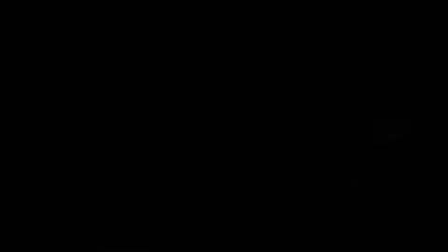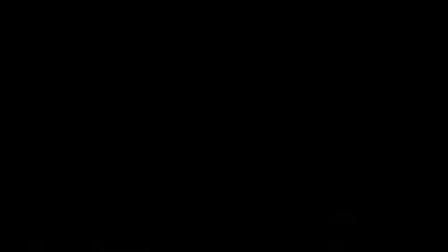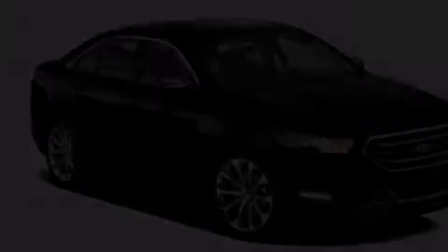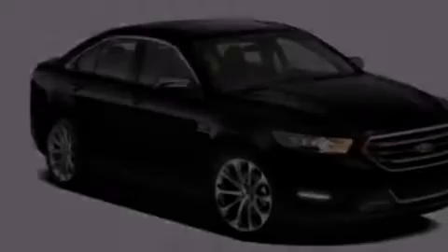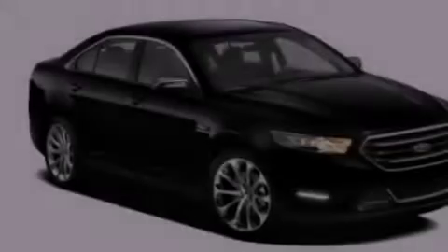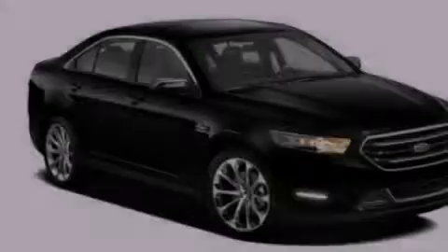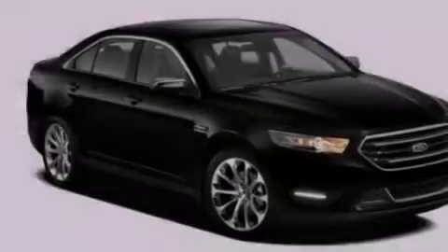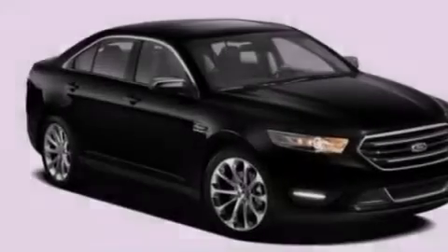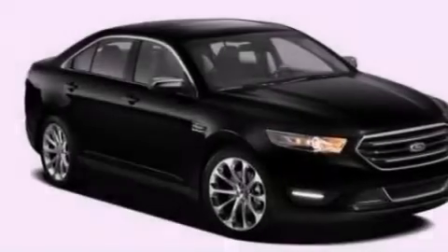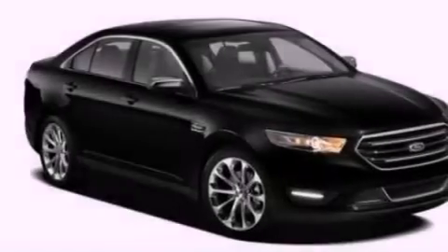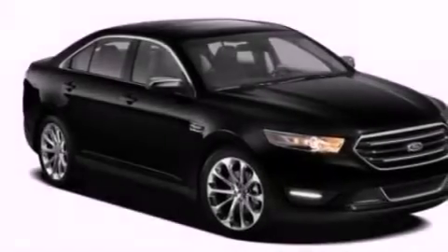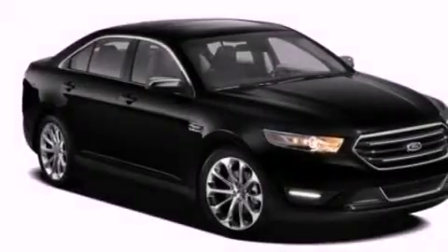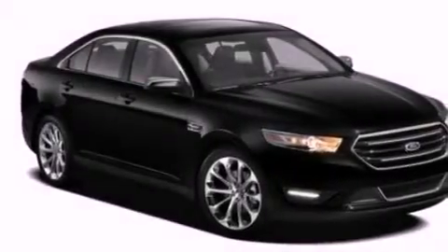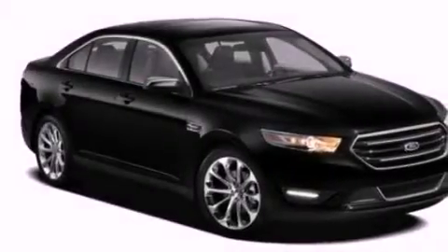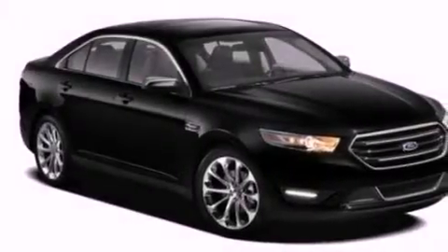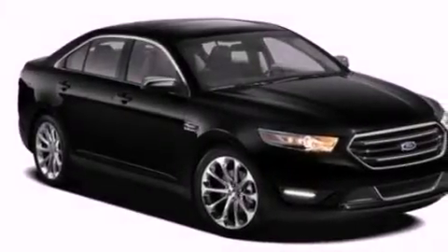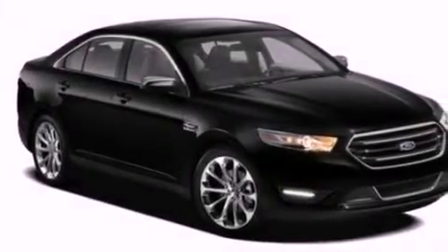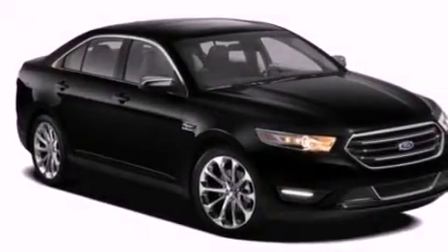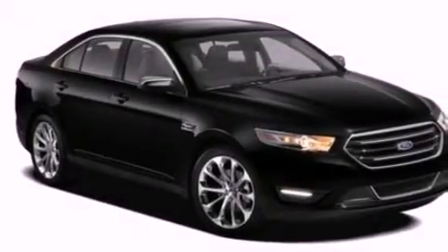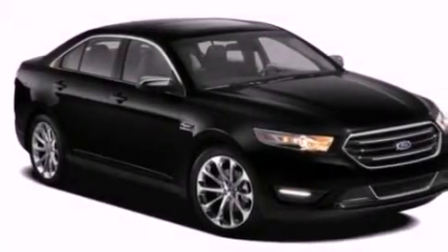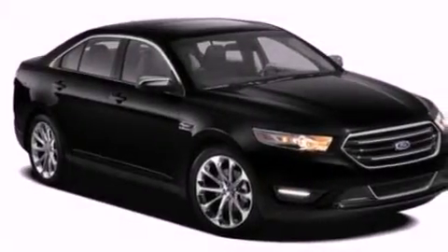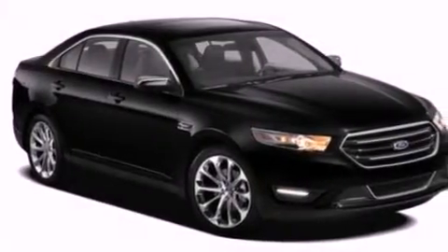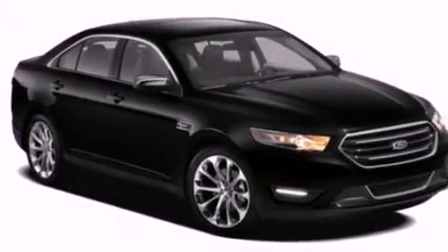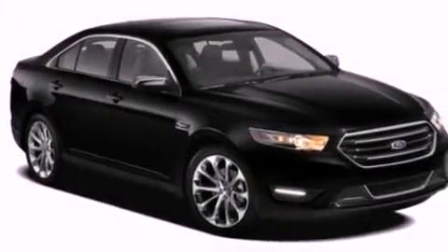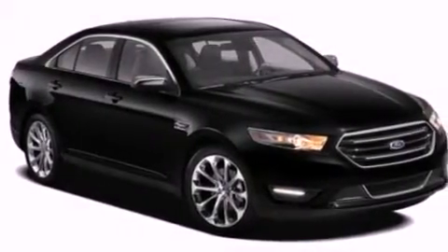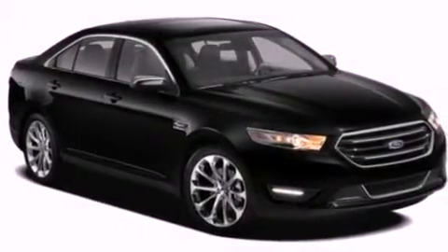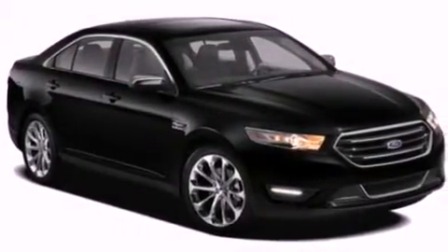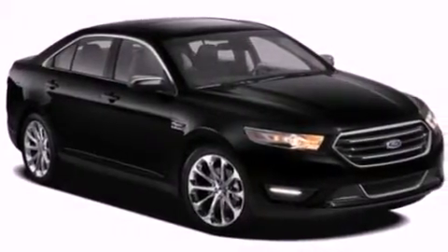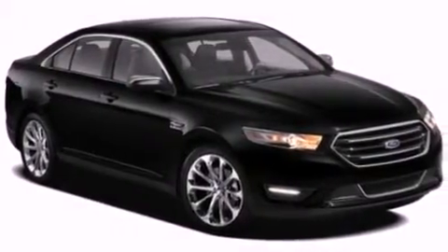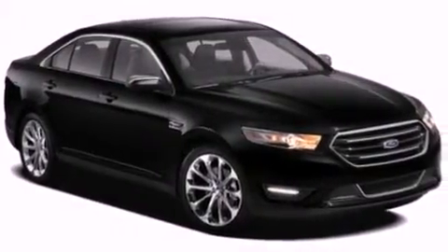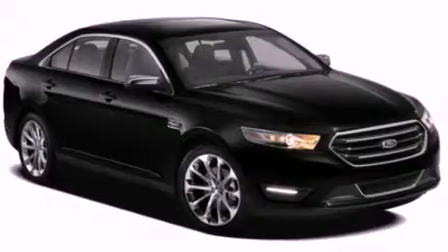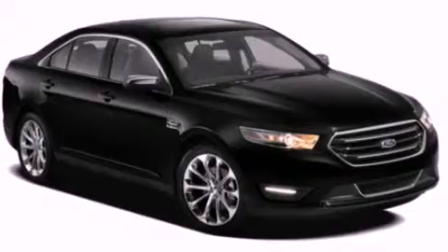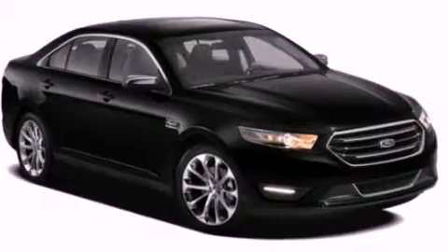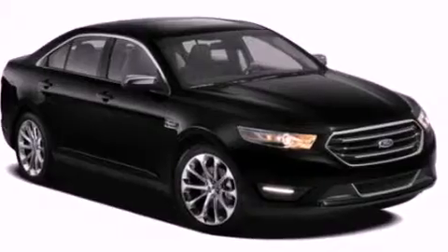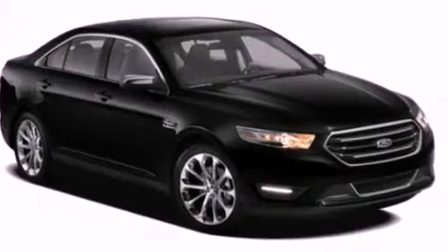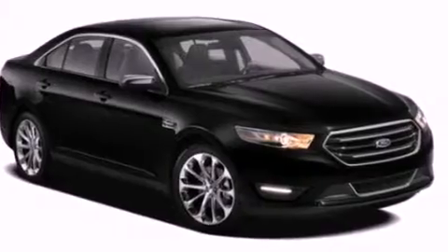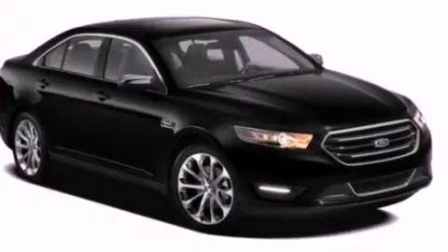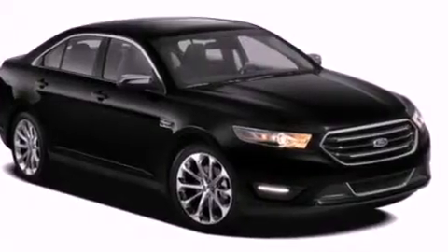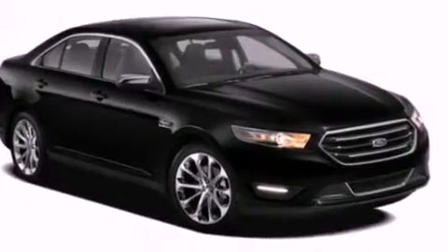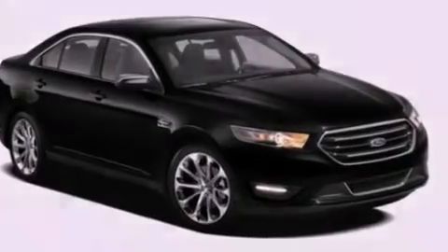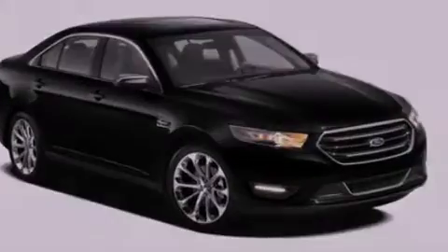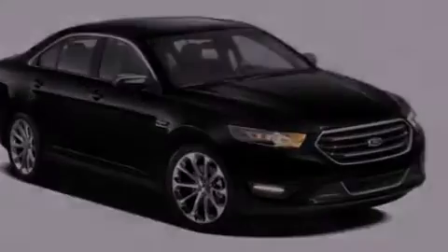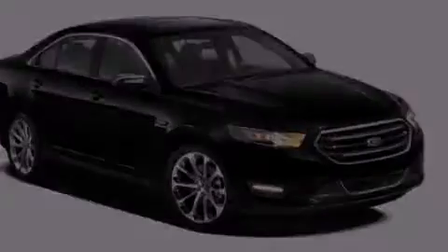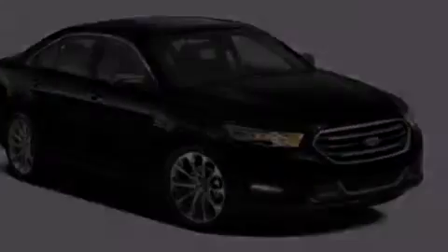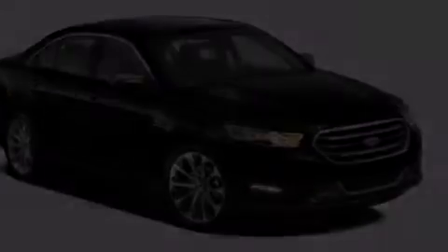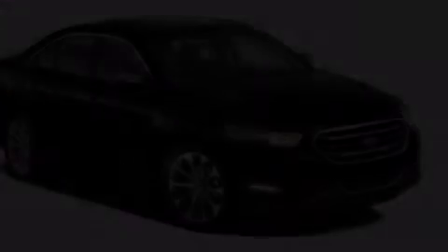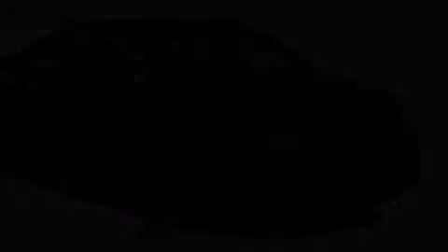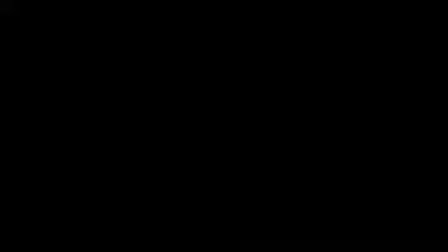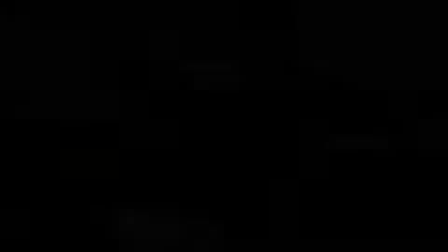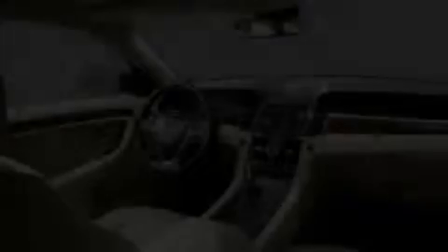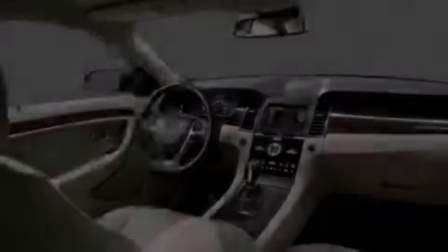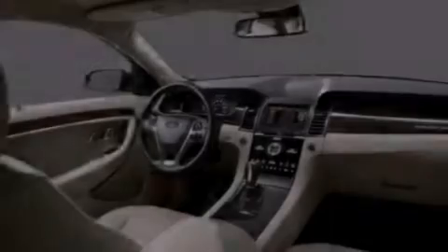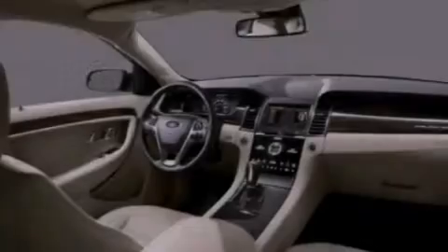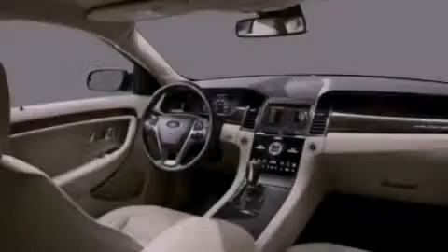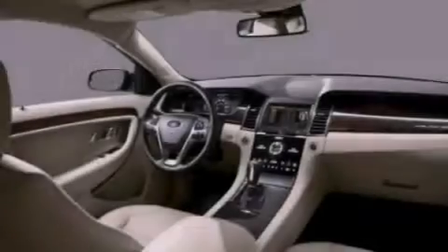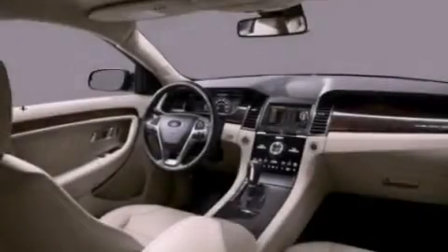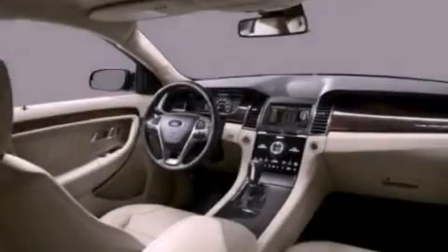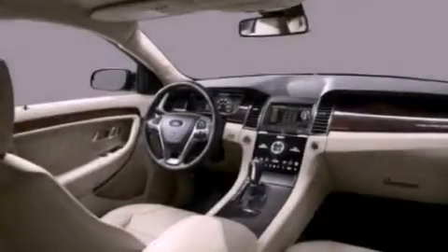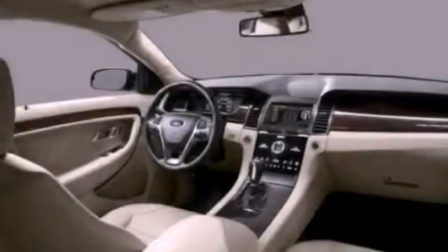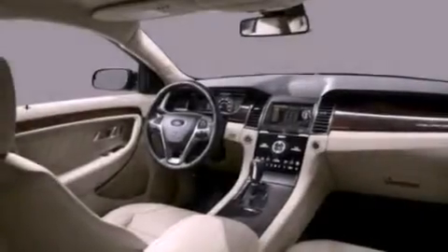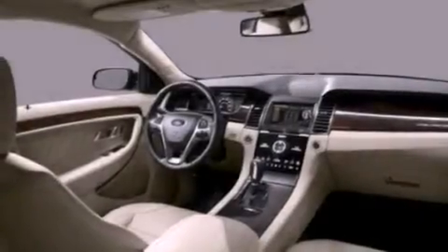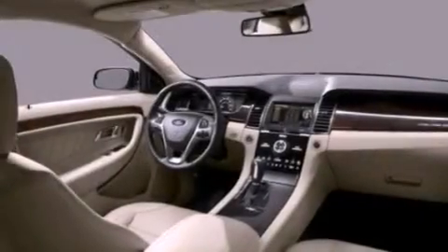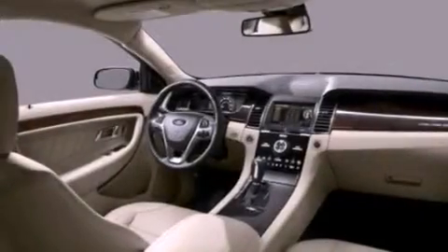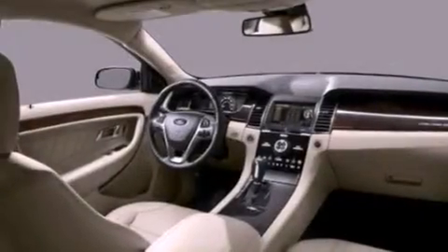Additional features include a passenger side vanity mirror, dusk-sensing headlights, heated side view mirrors, and a power driver's seat.